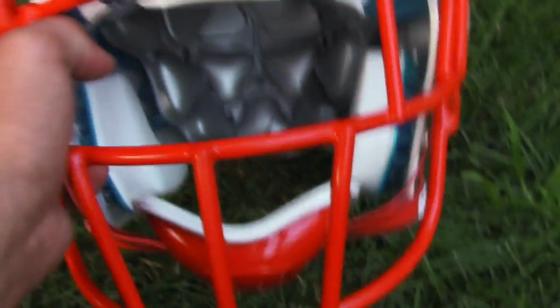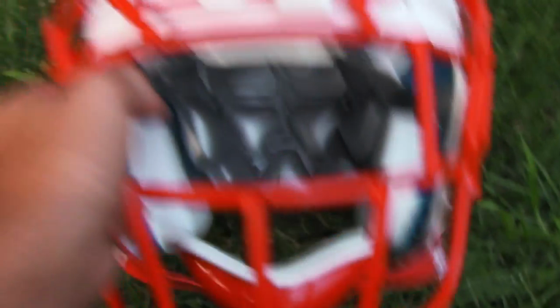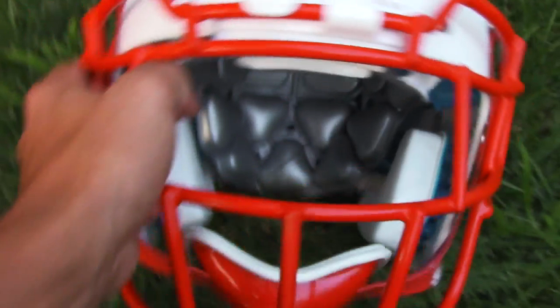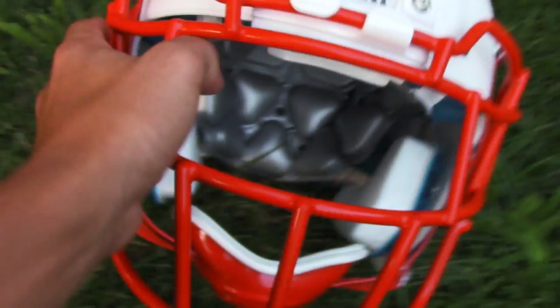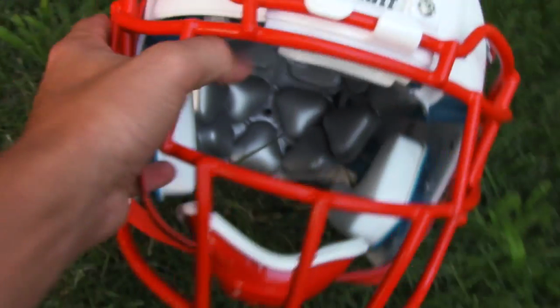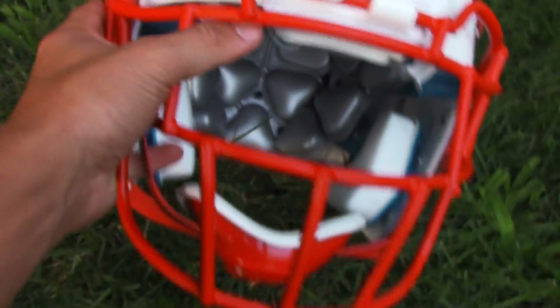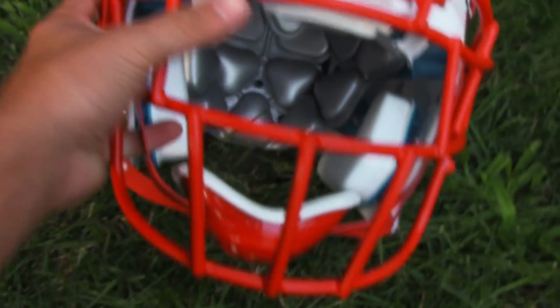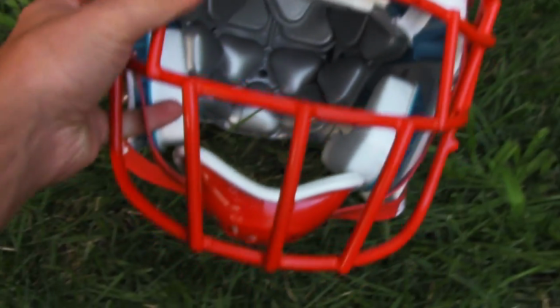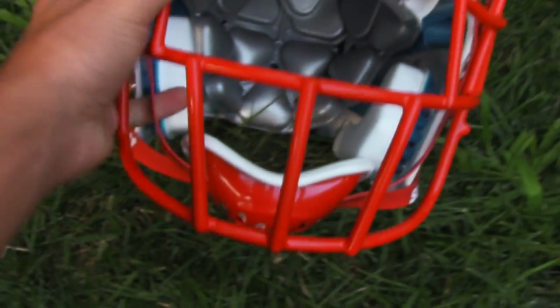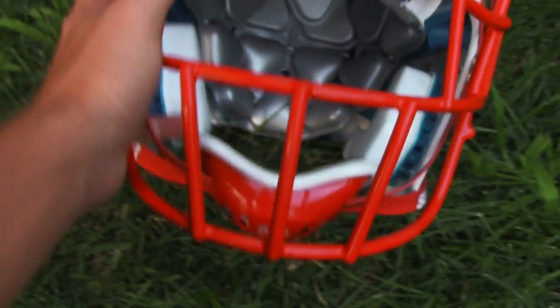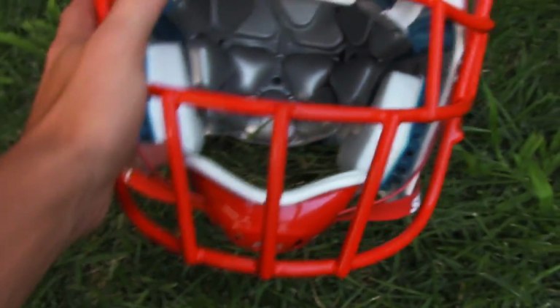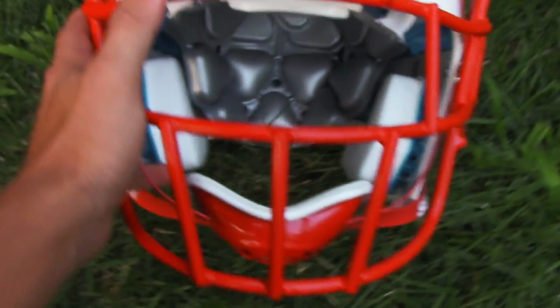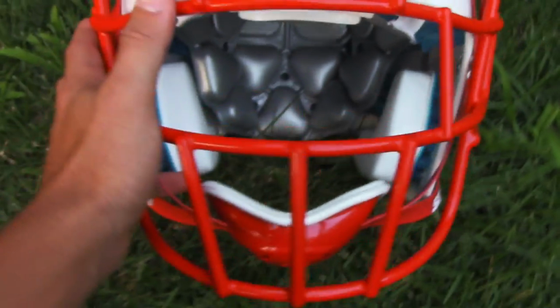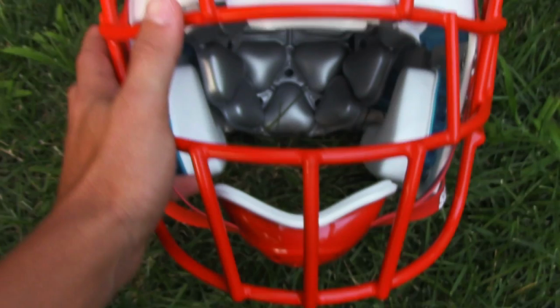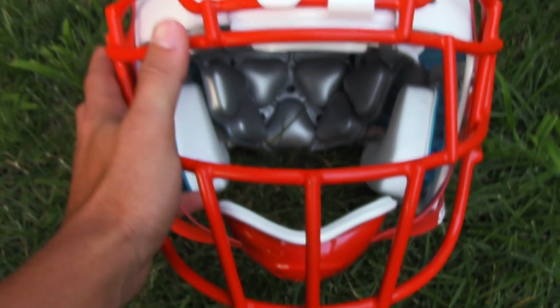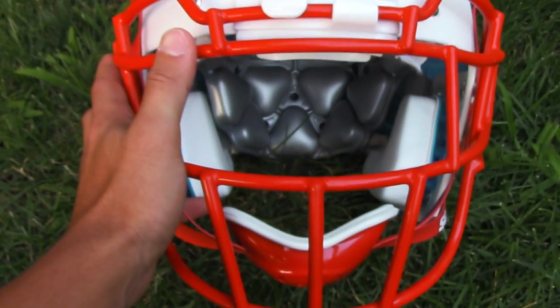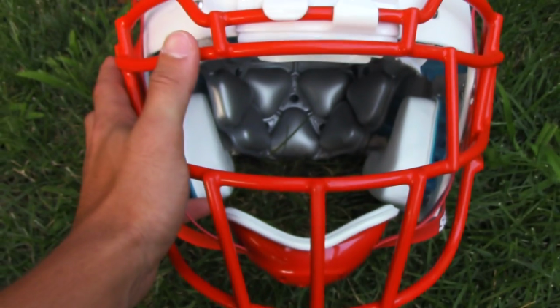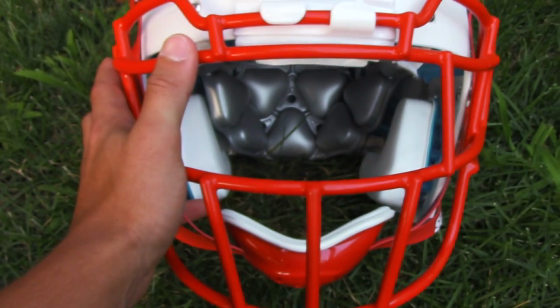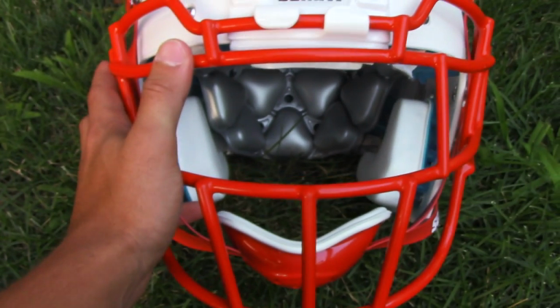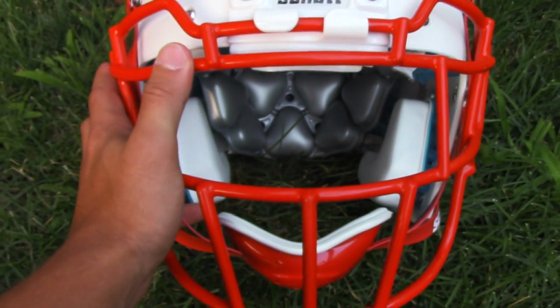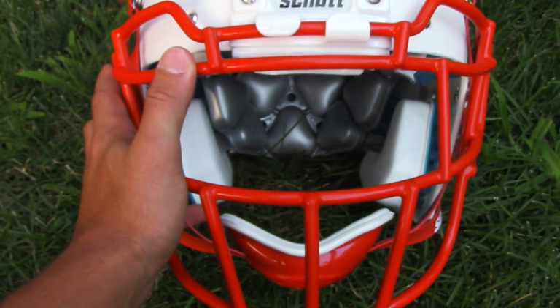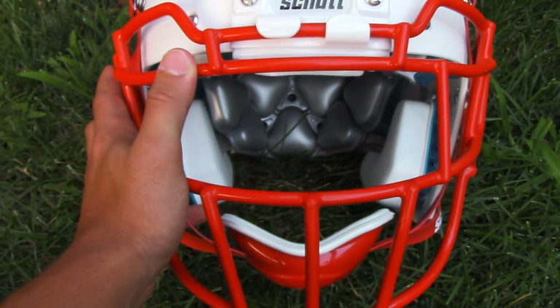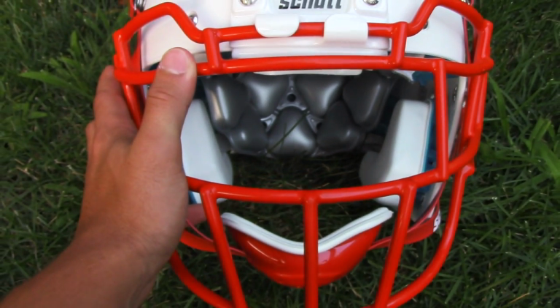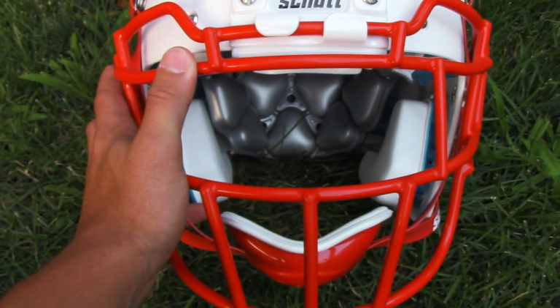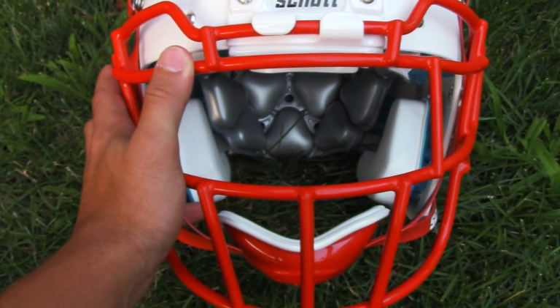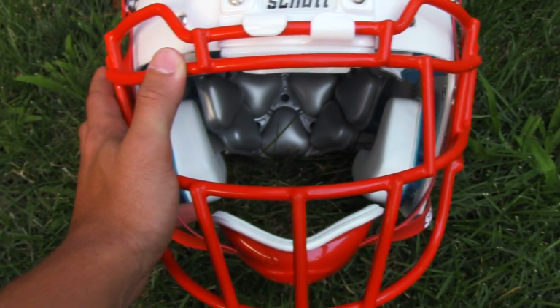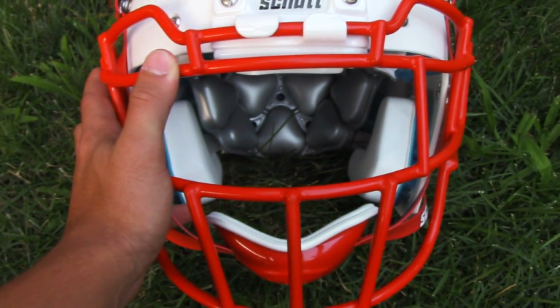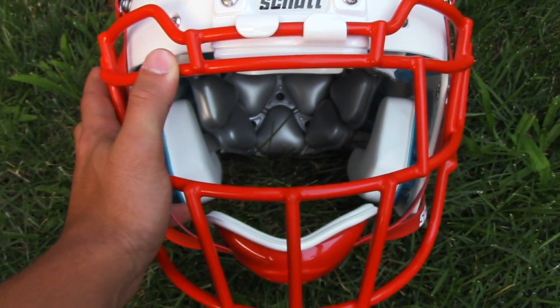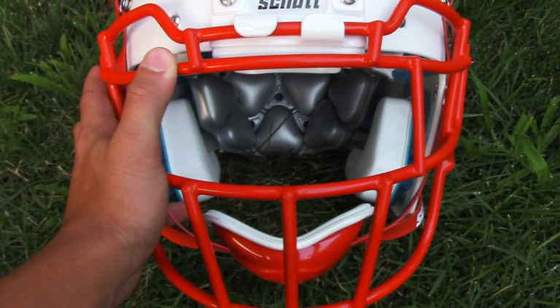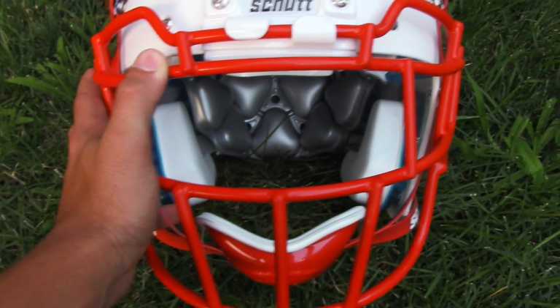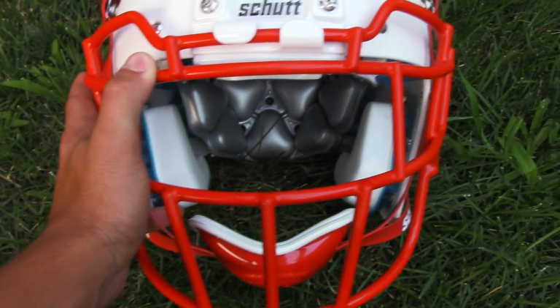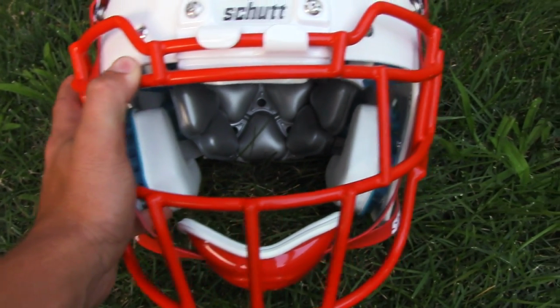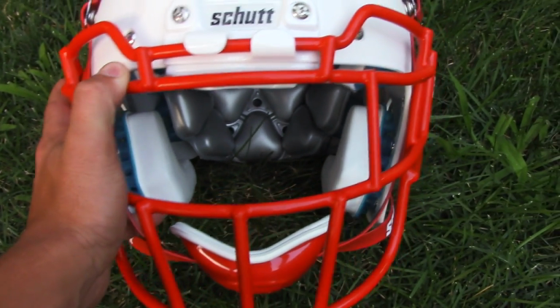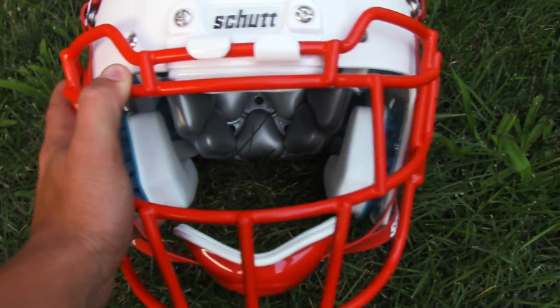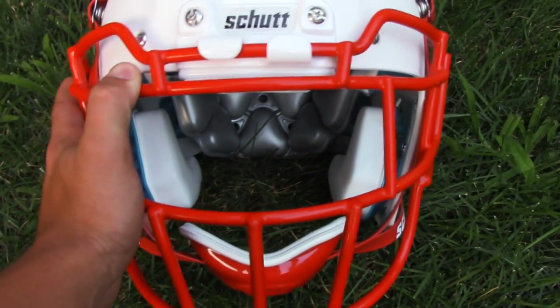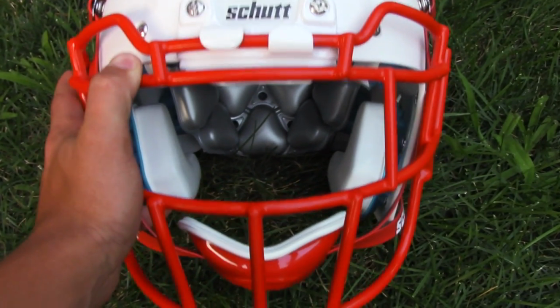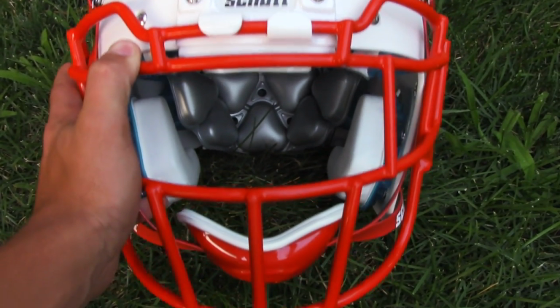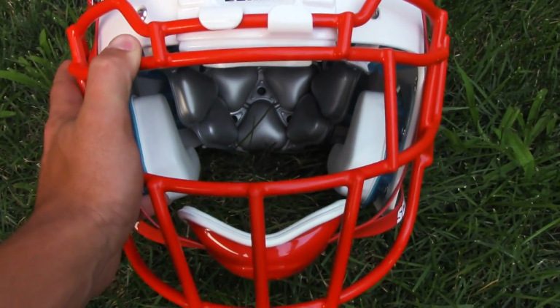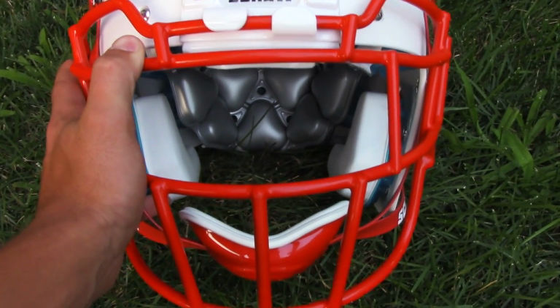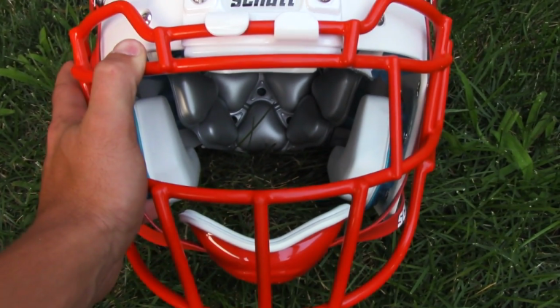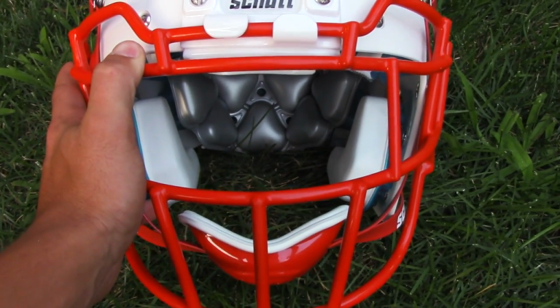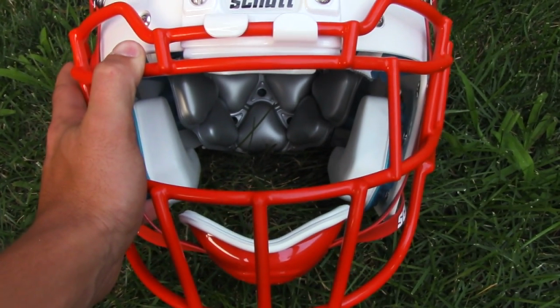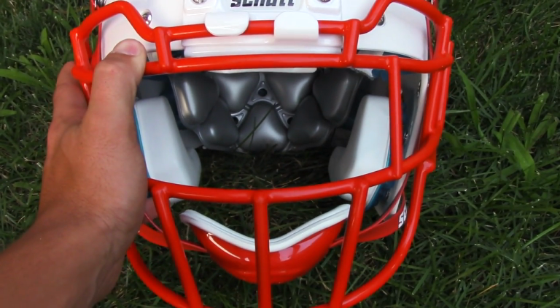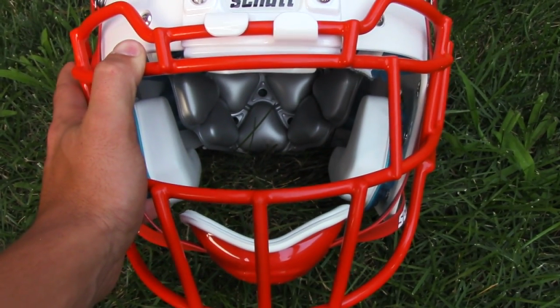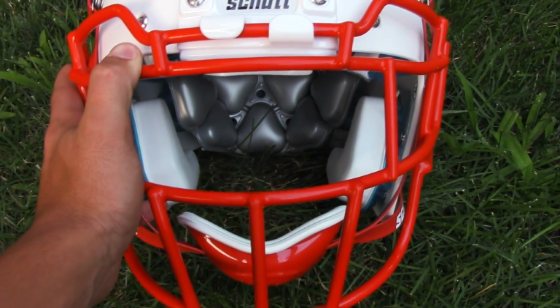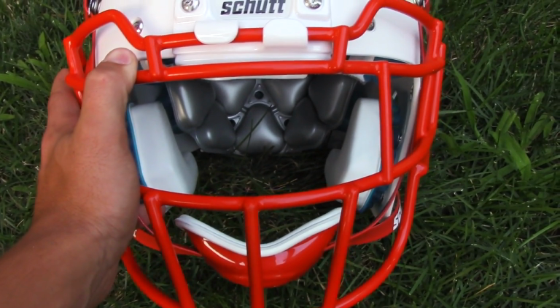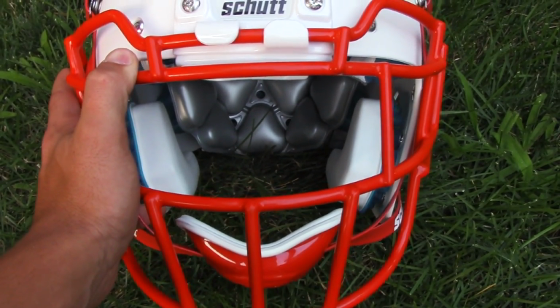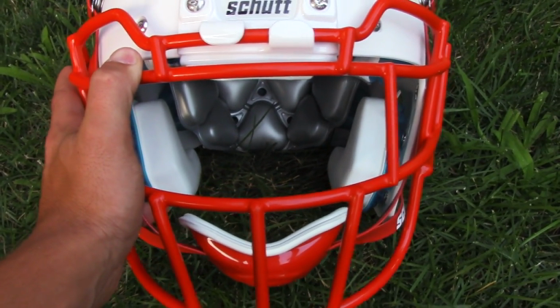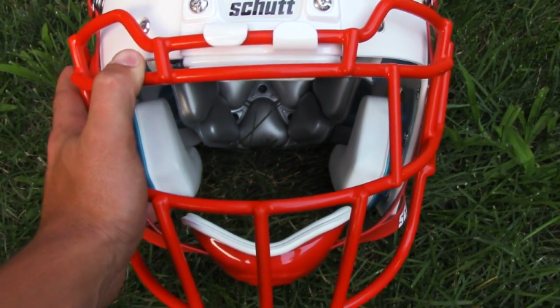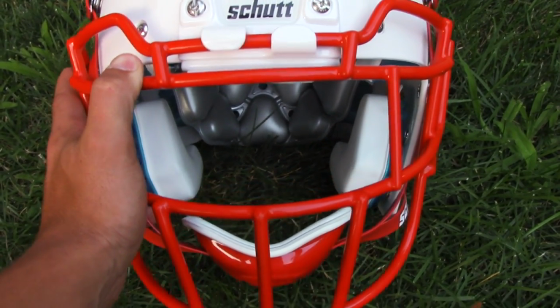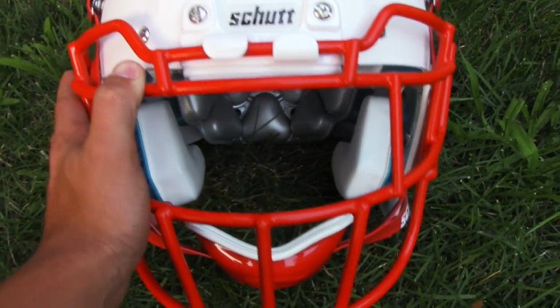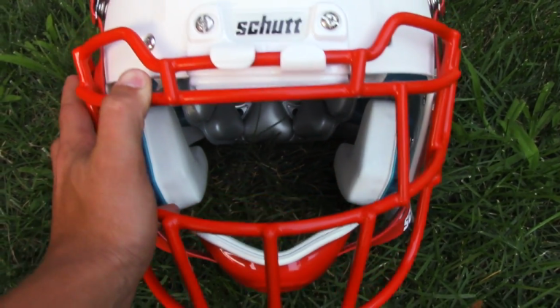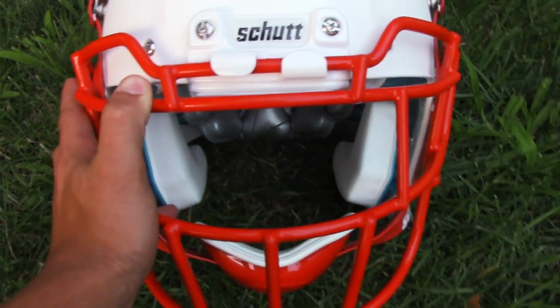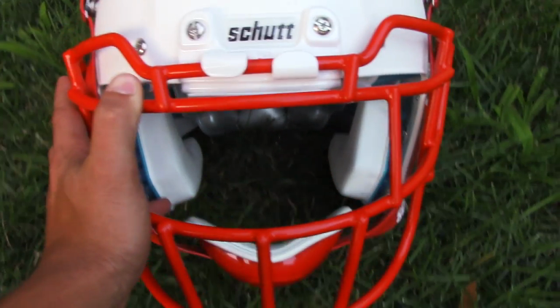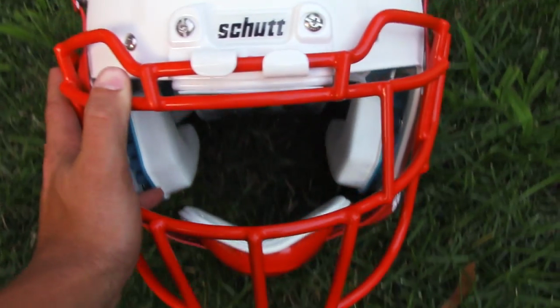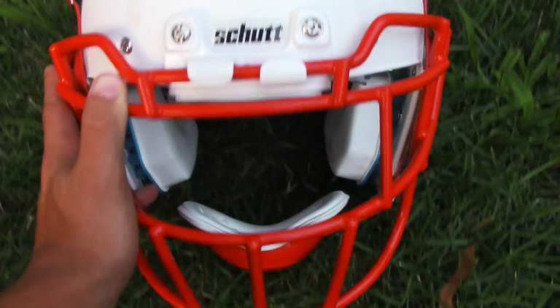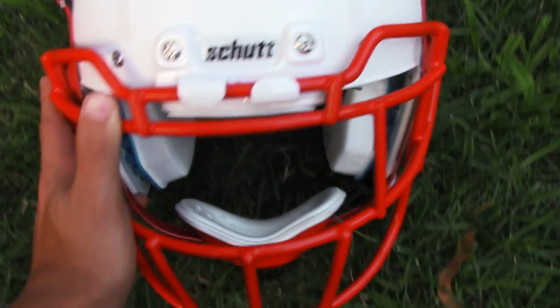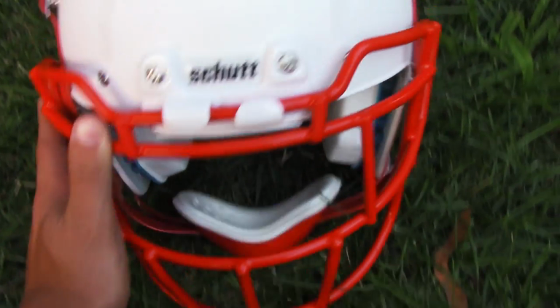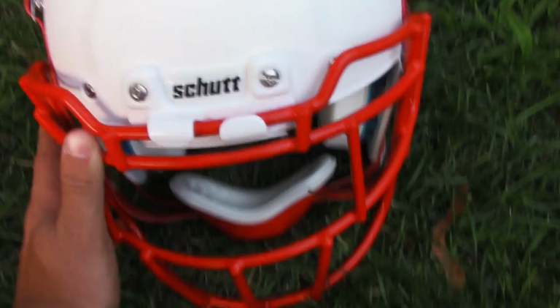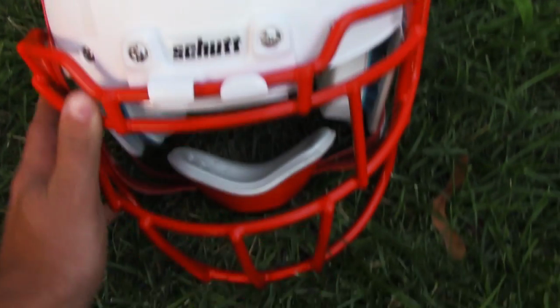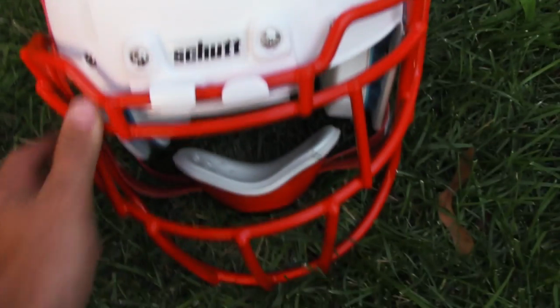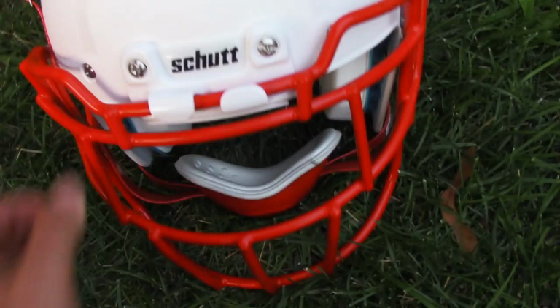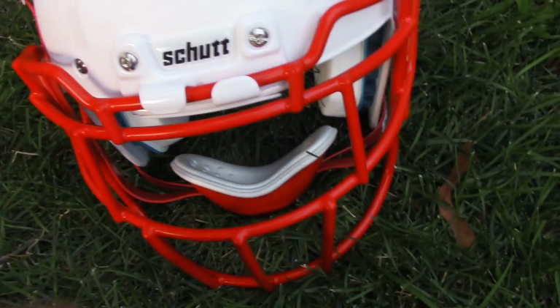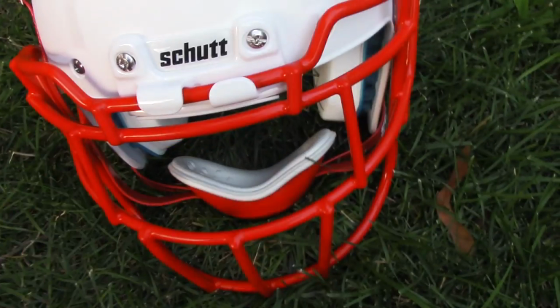This face mask is the EGOP trad, or transition, however you want to say it.